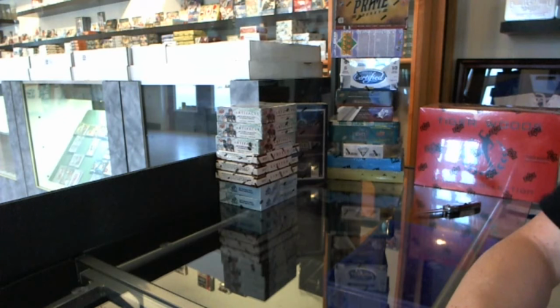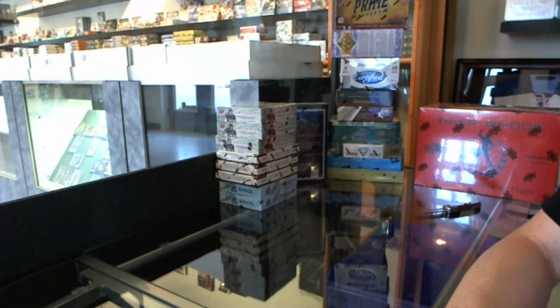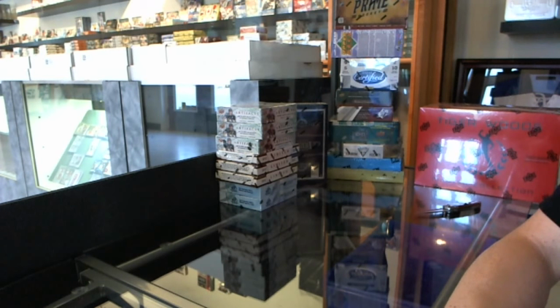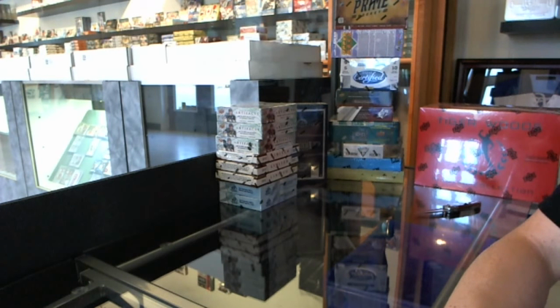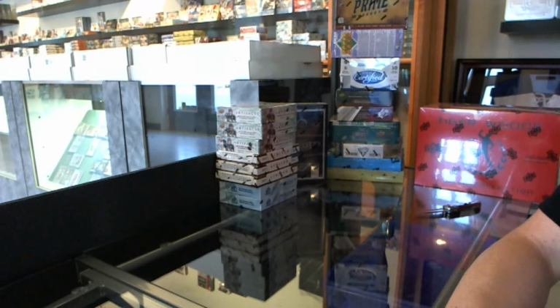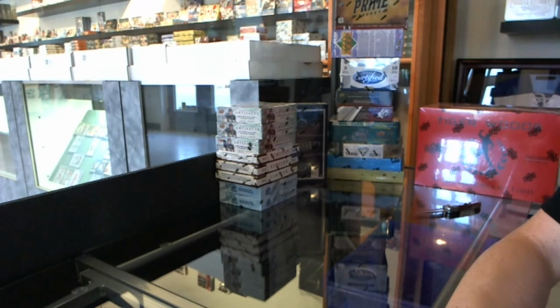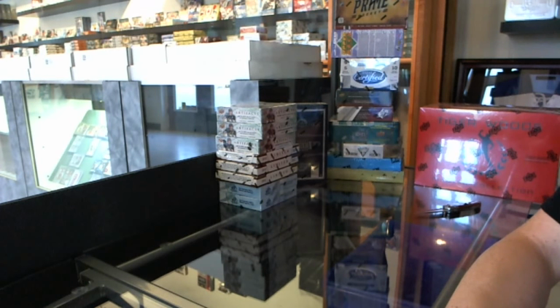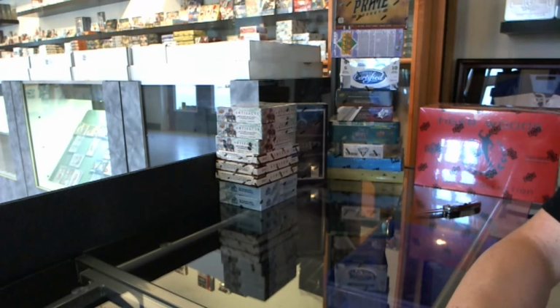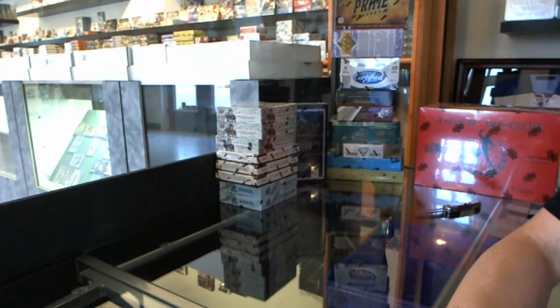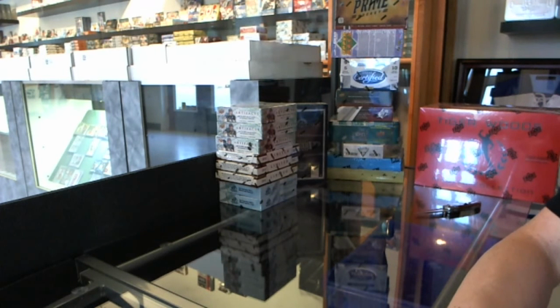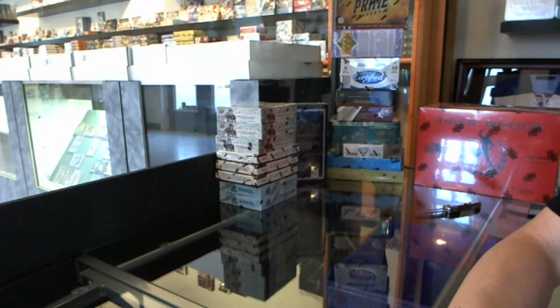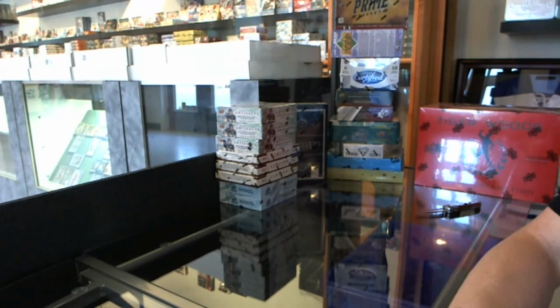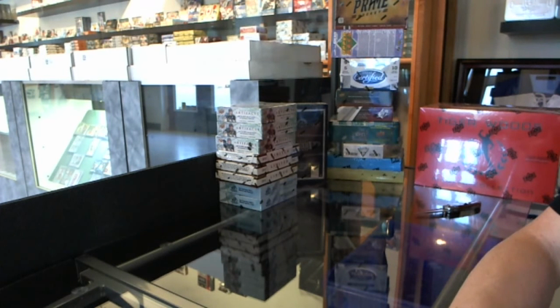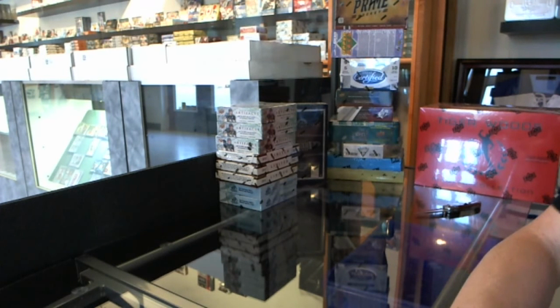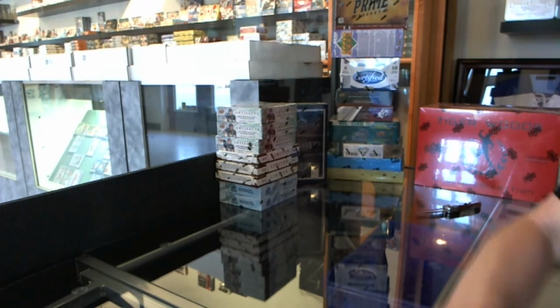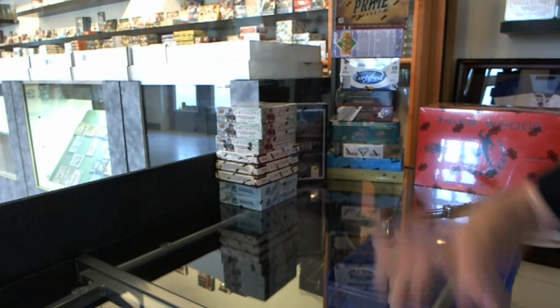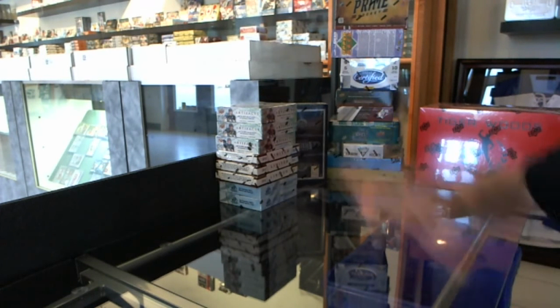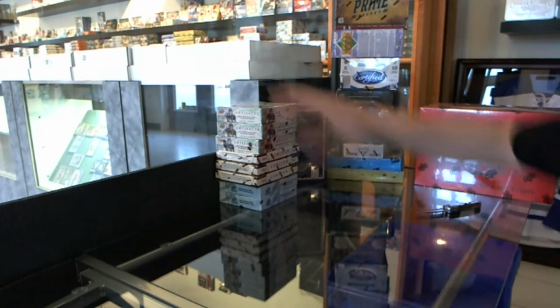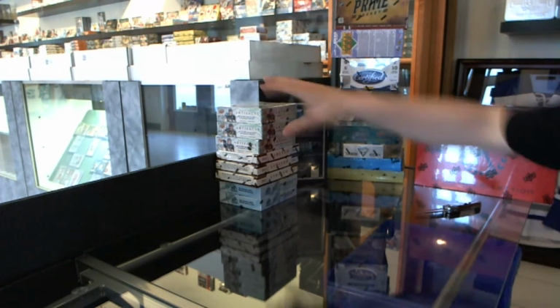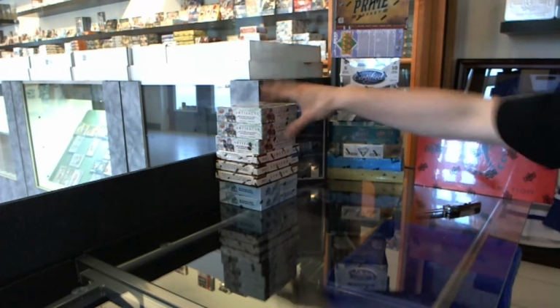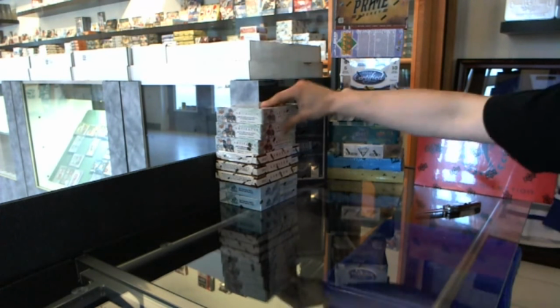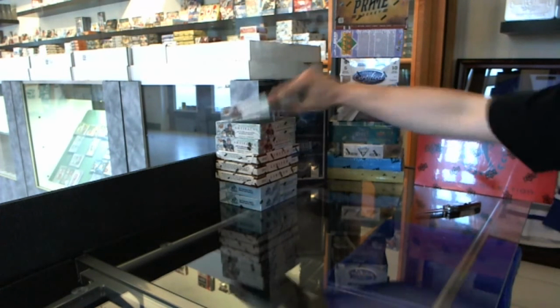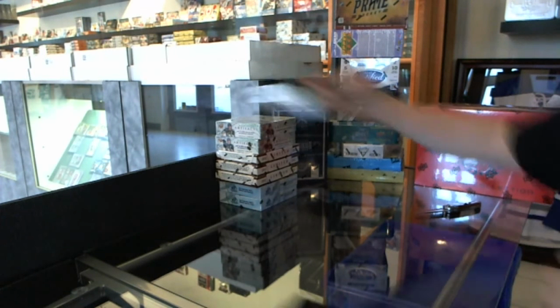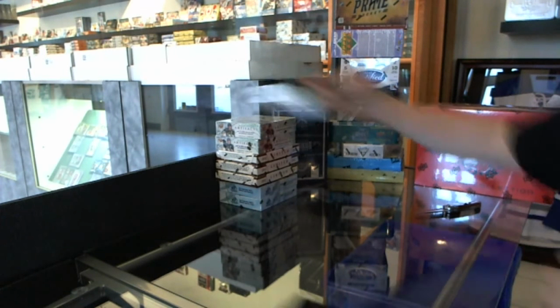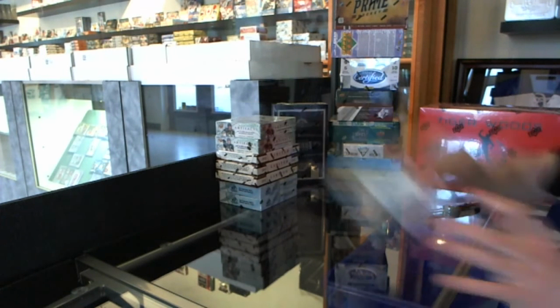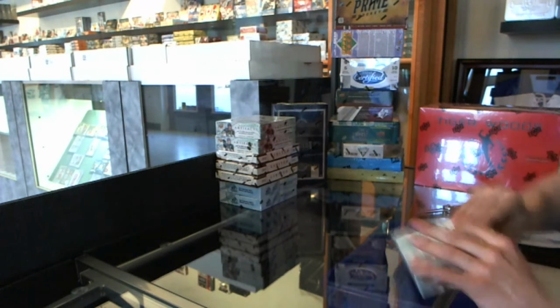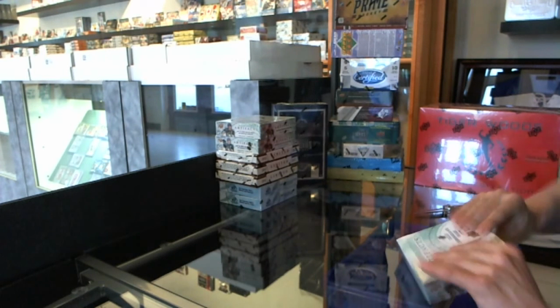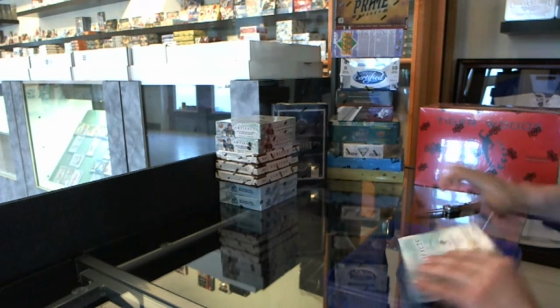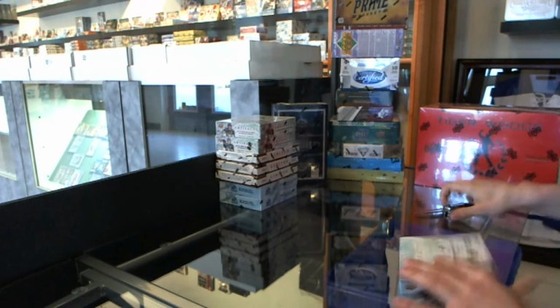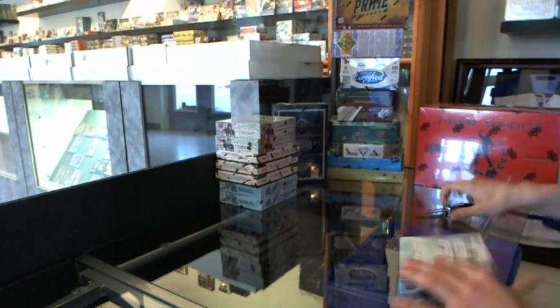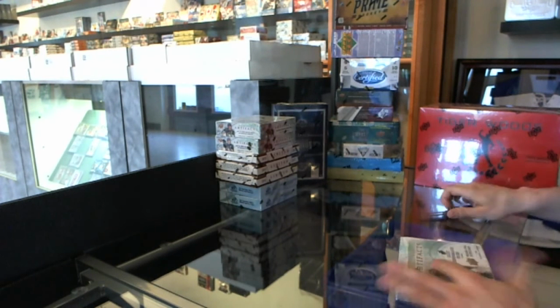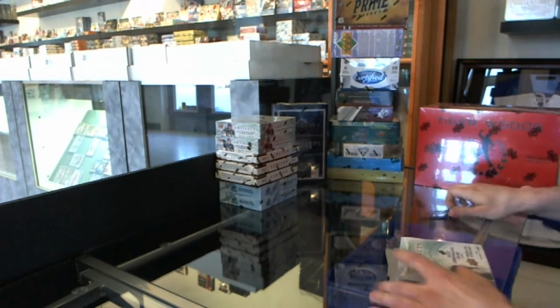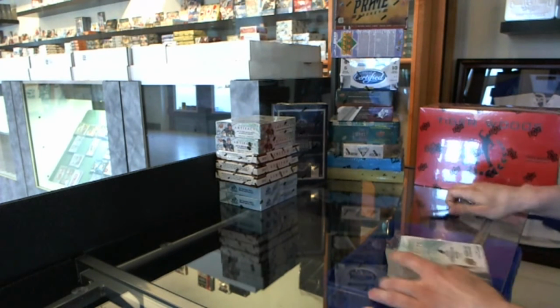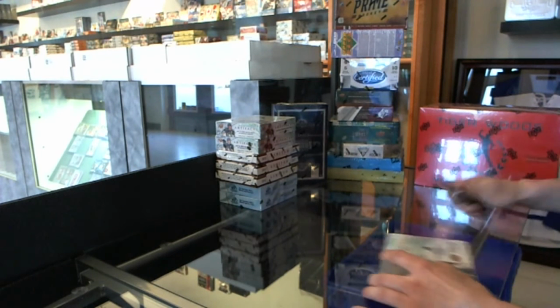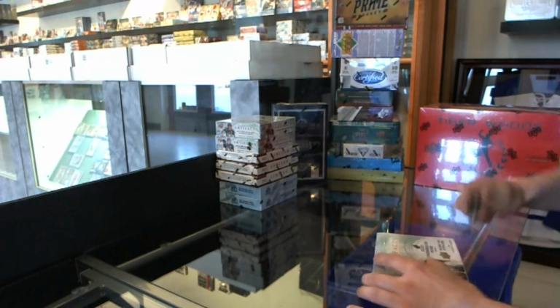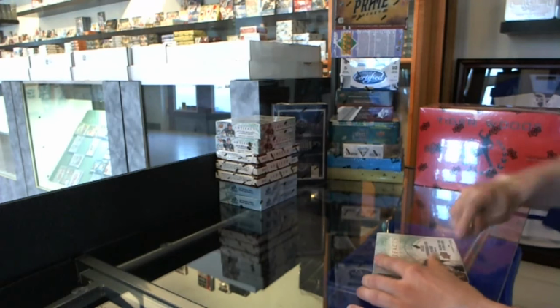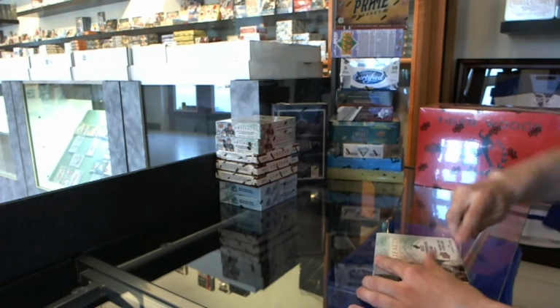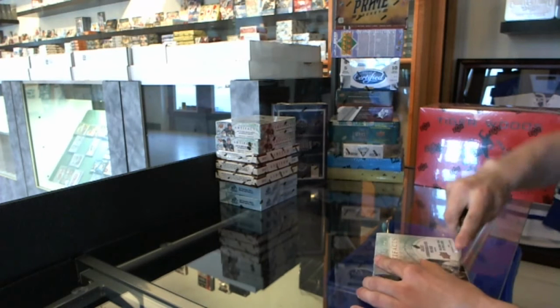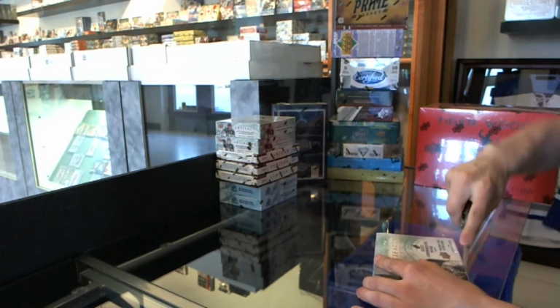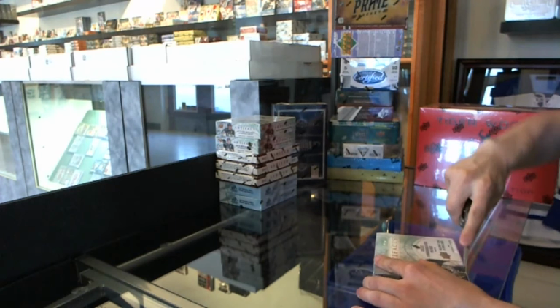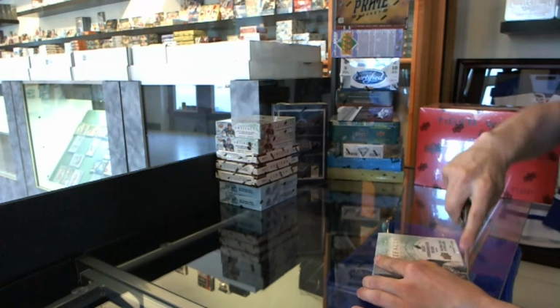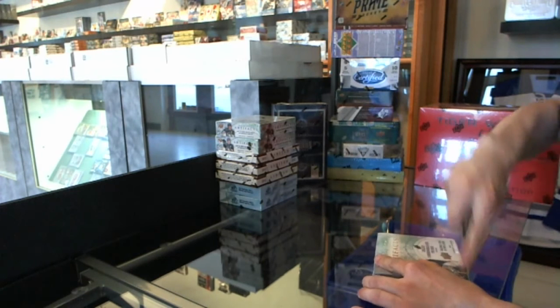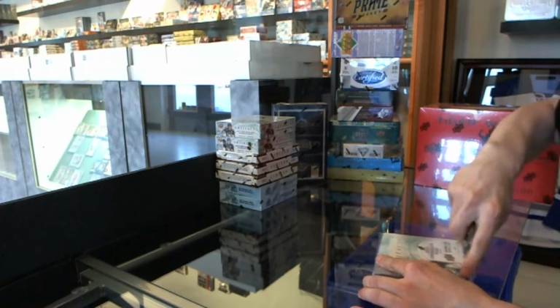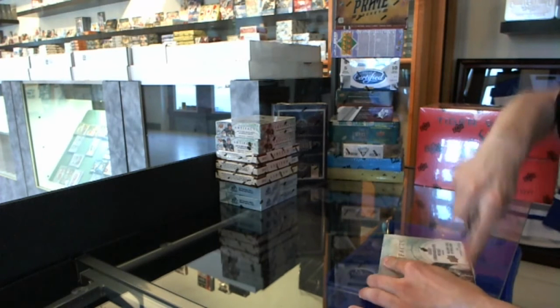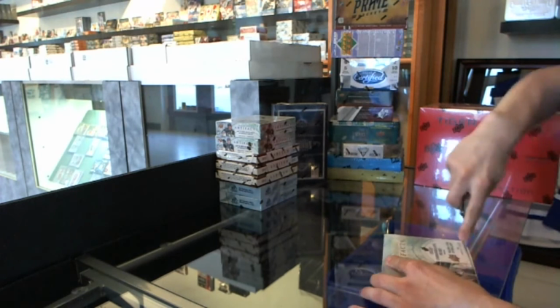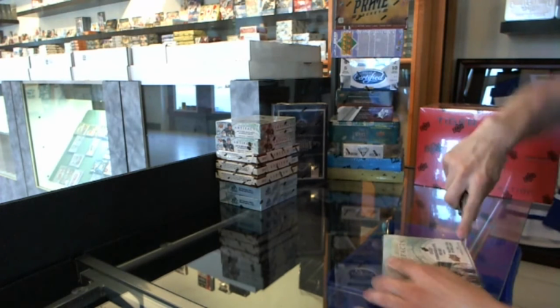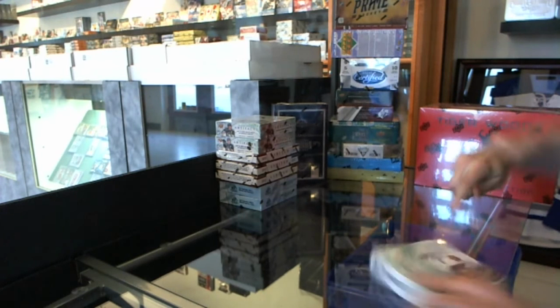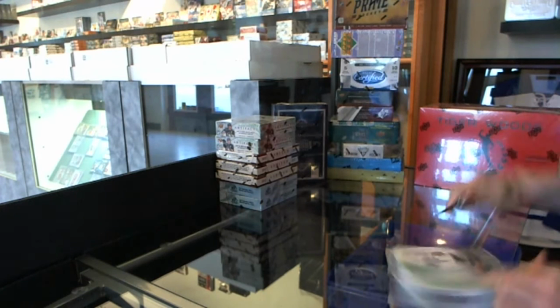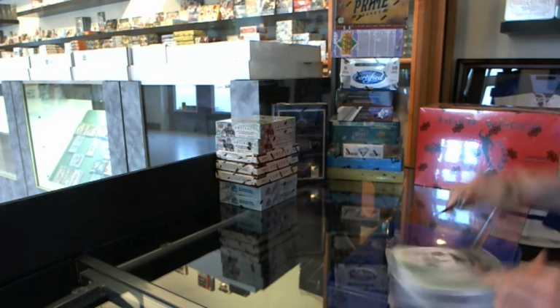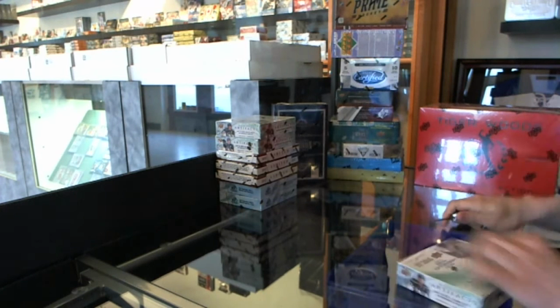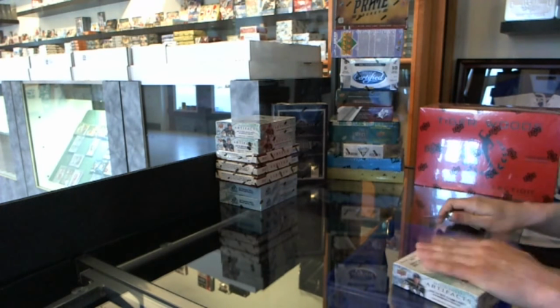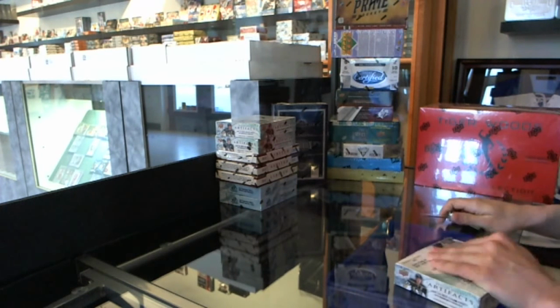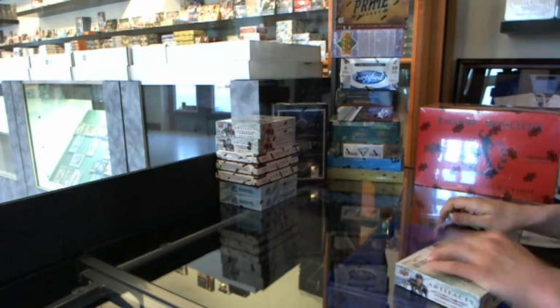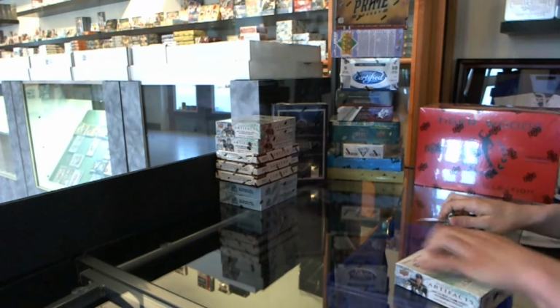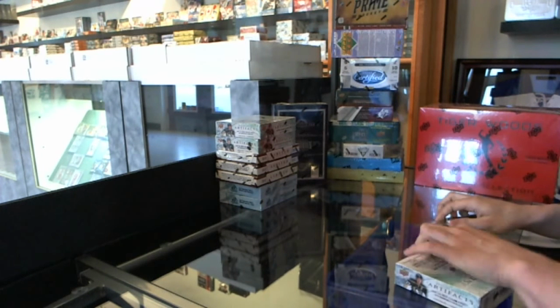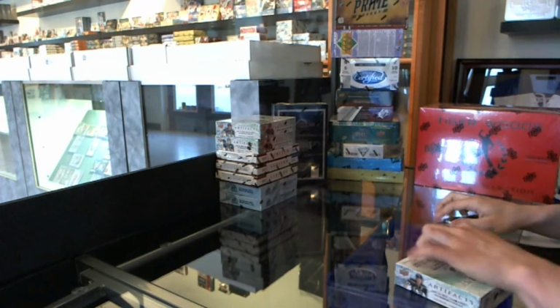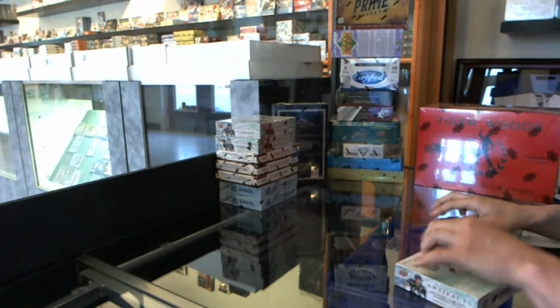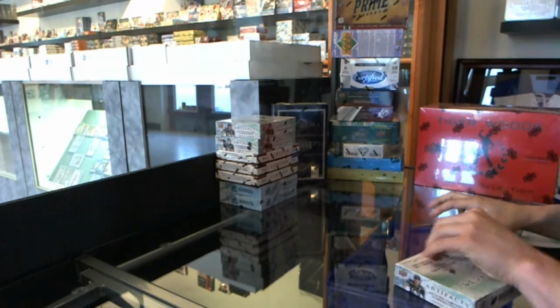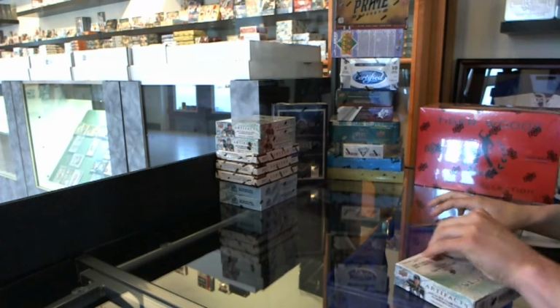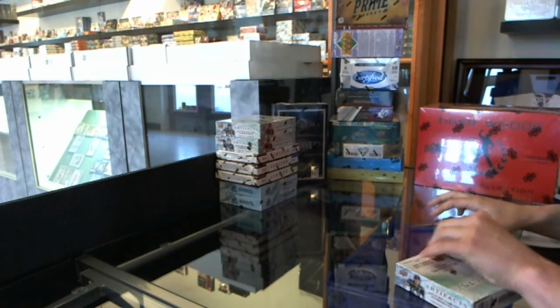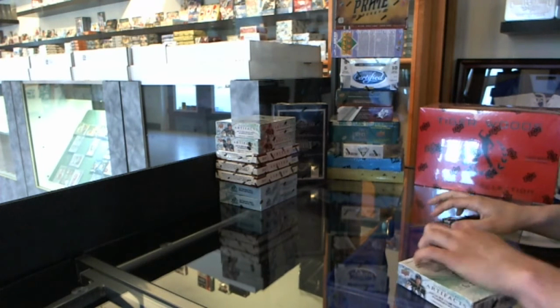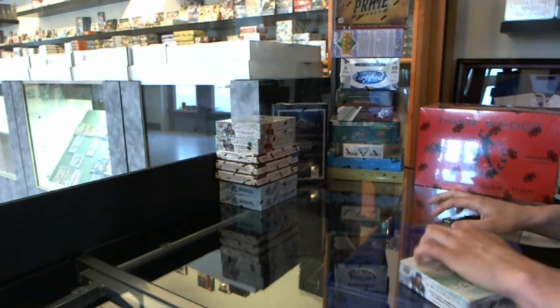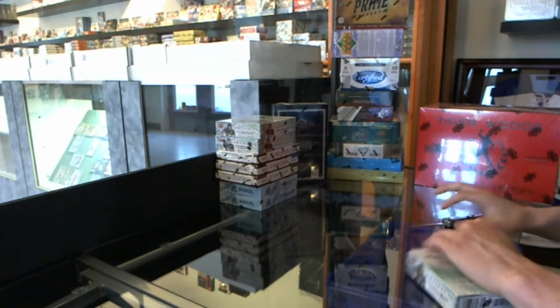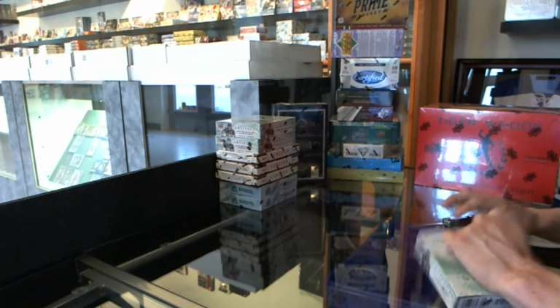Here we go, C&C group rig number 1993. We're going to start with the three boxes of 12-13 Upper Deck Artifacts.